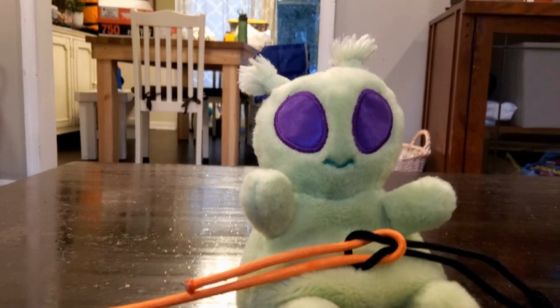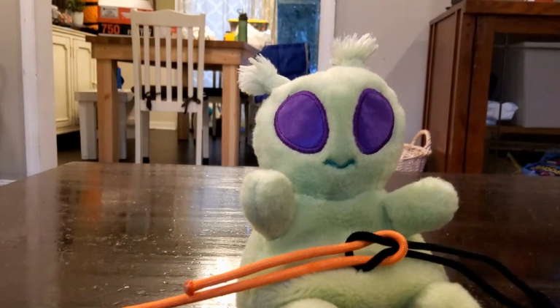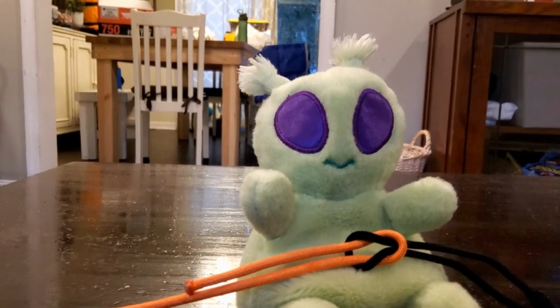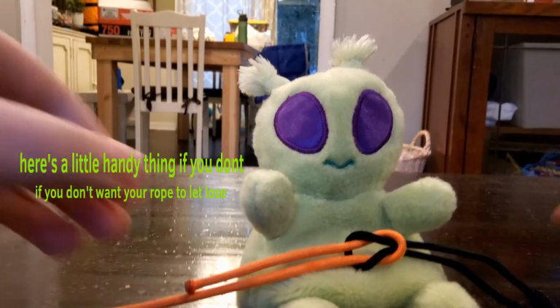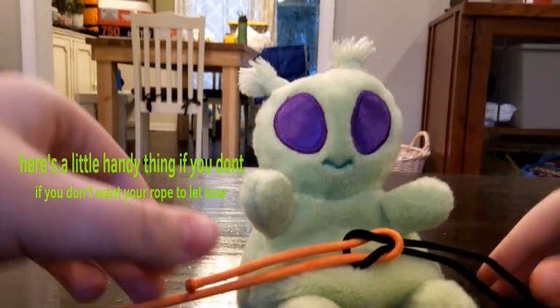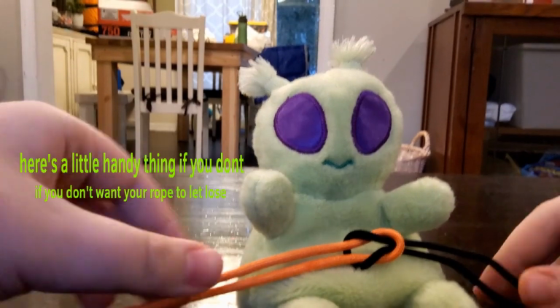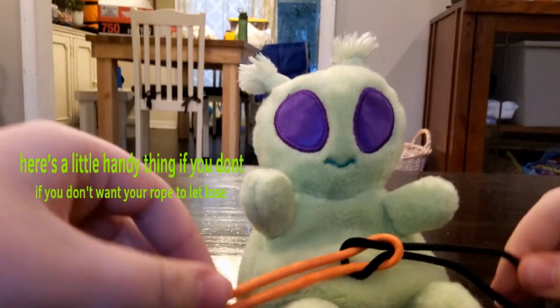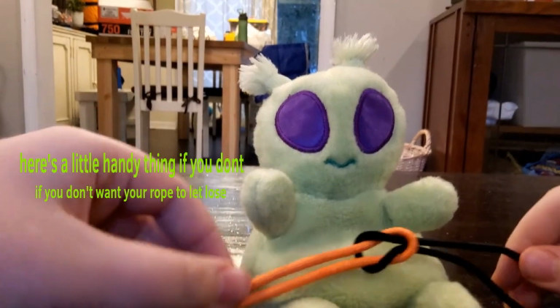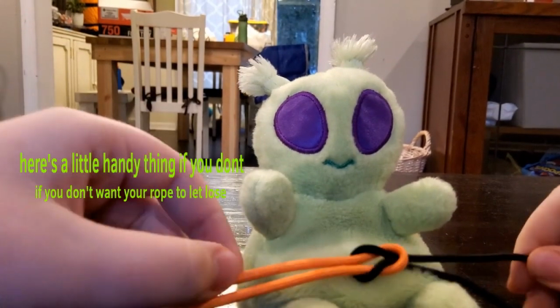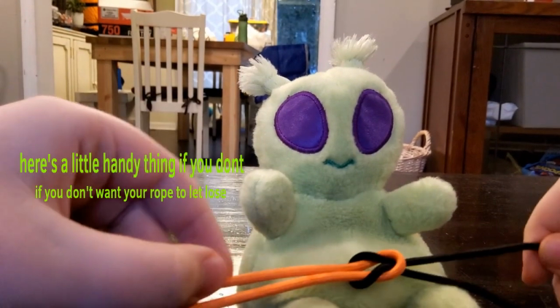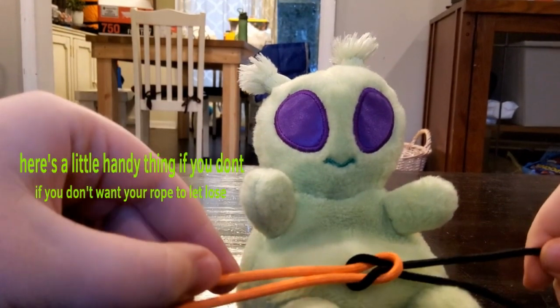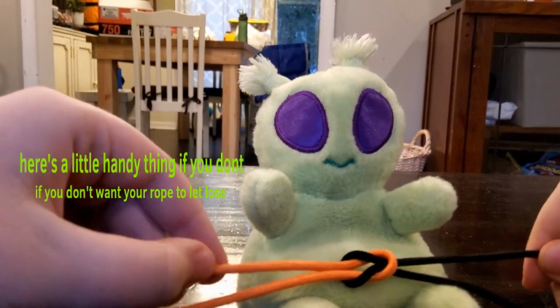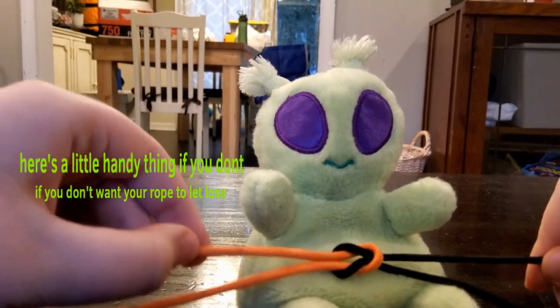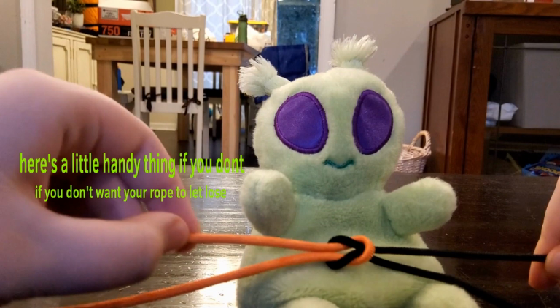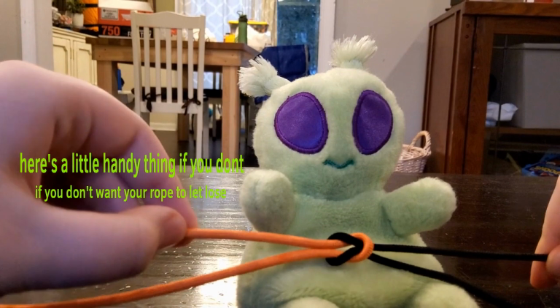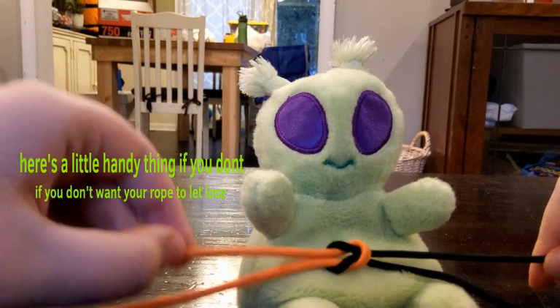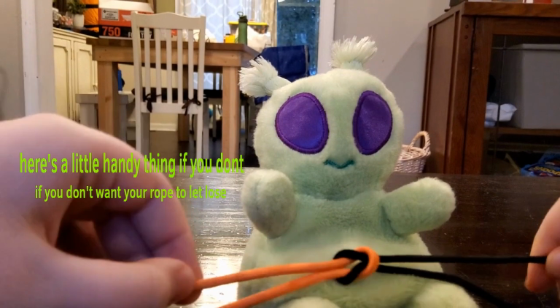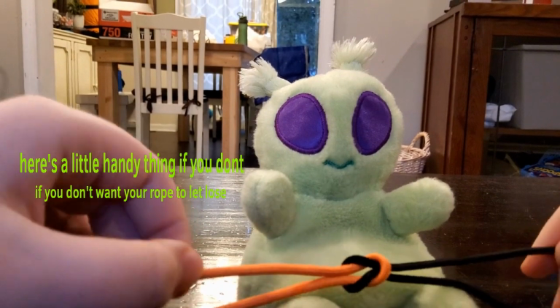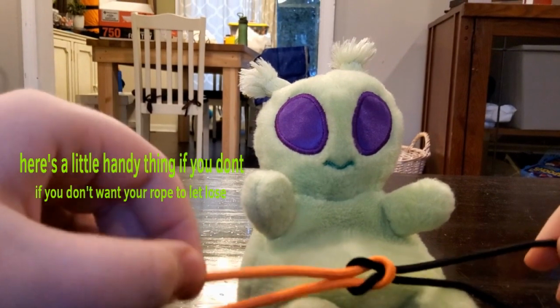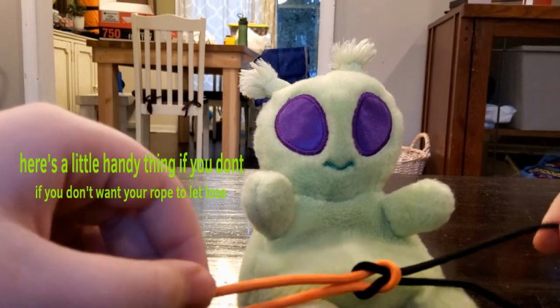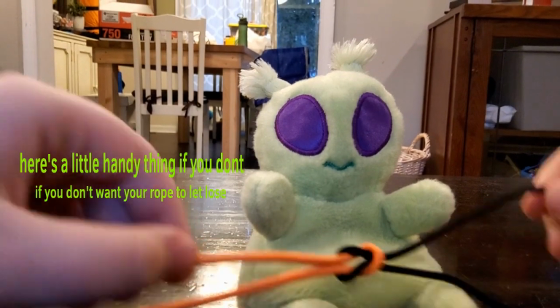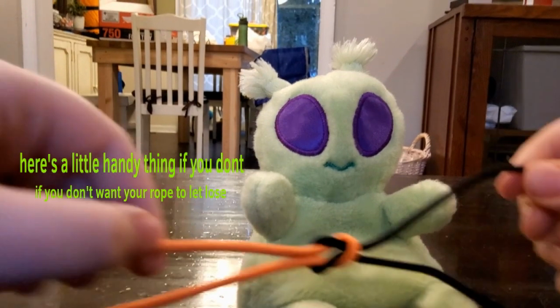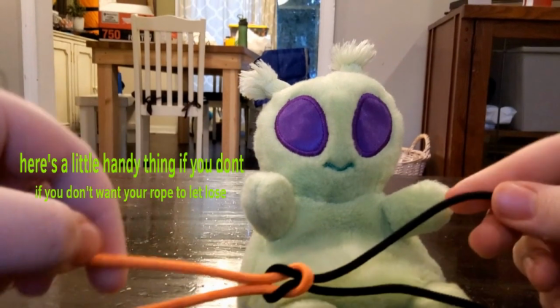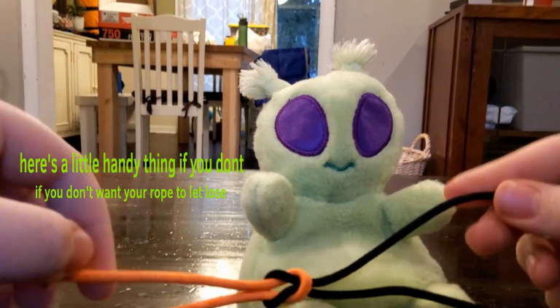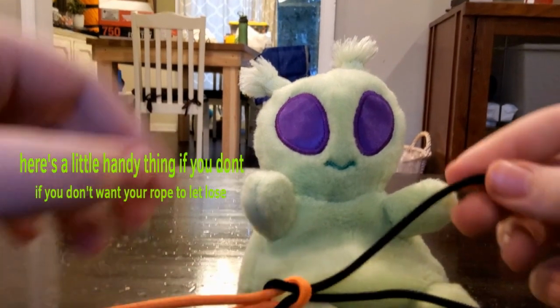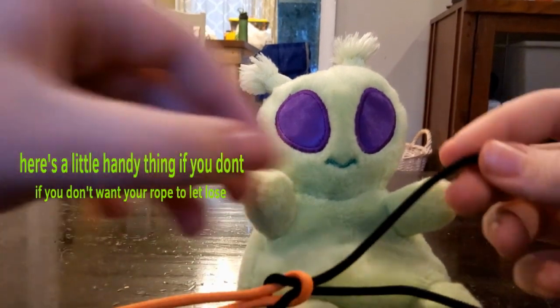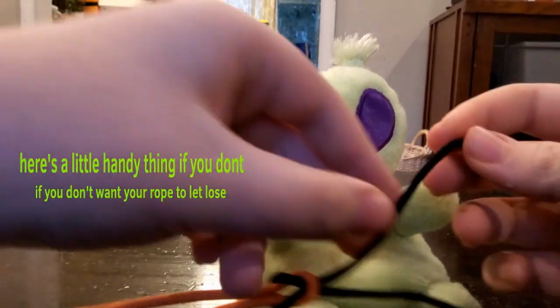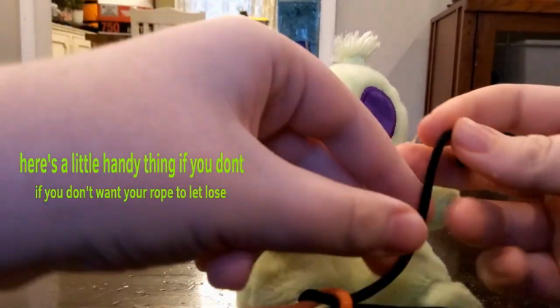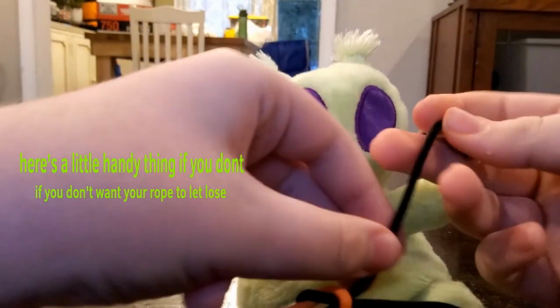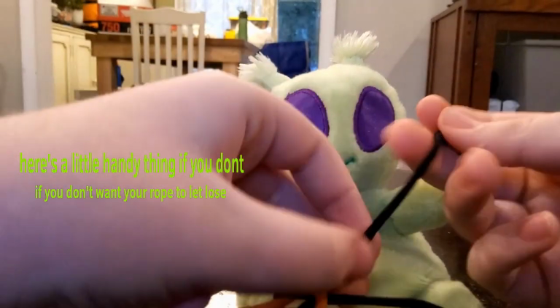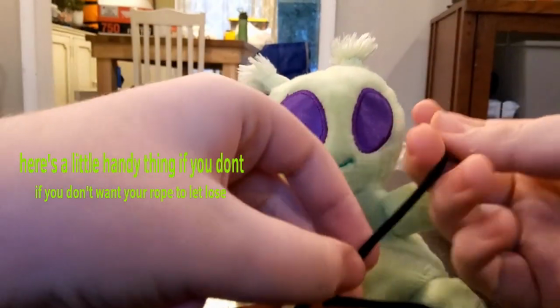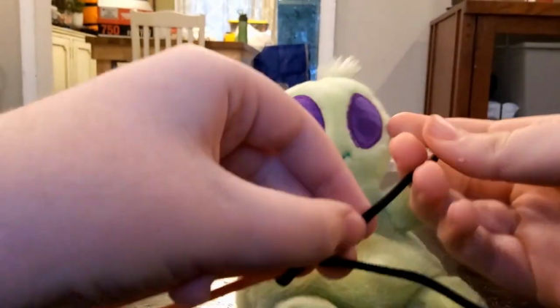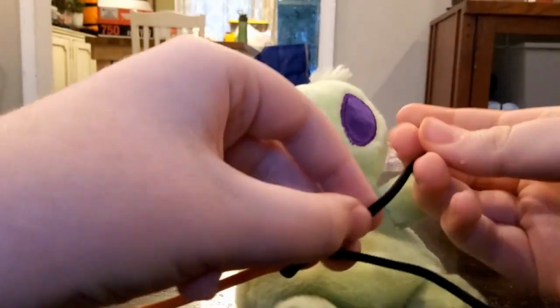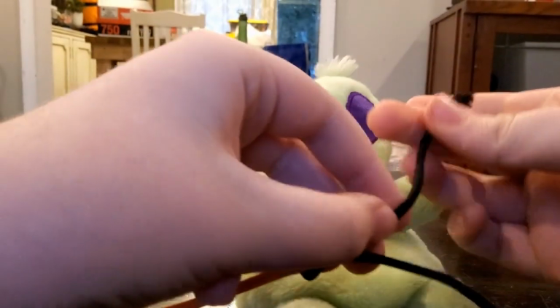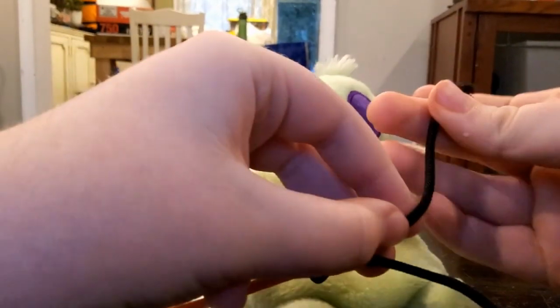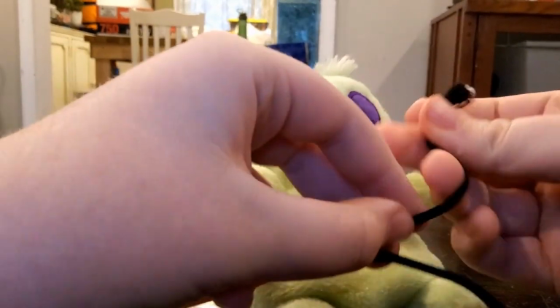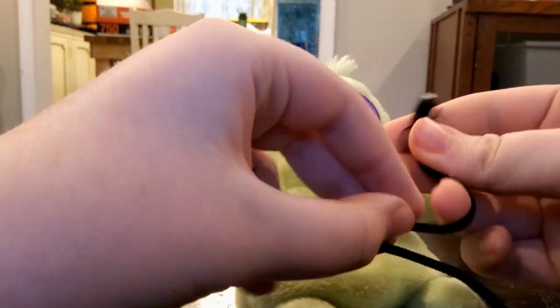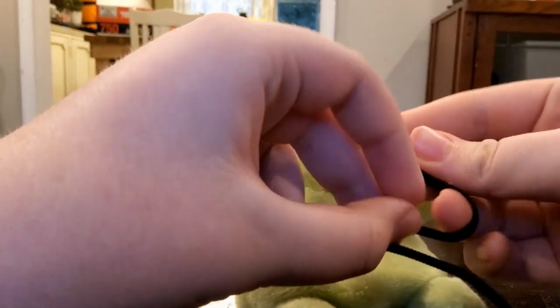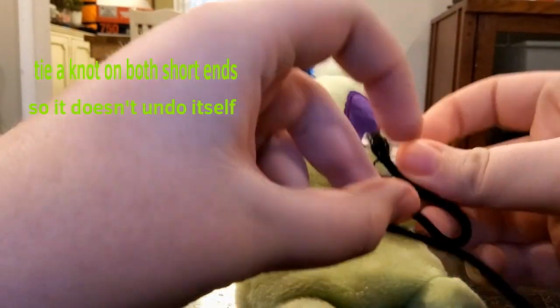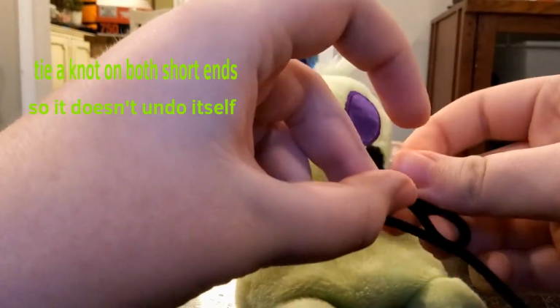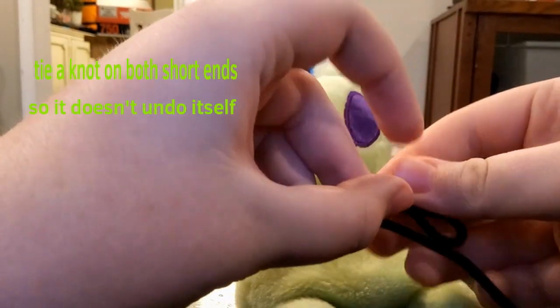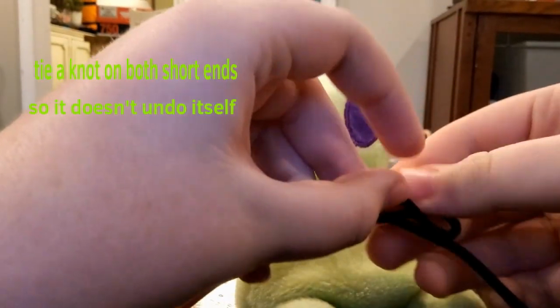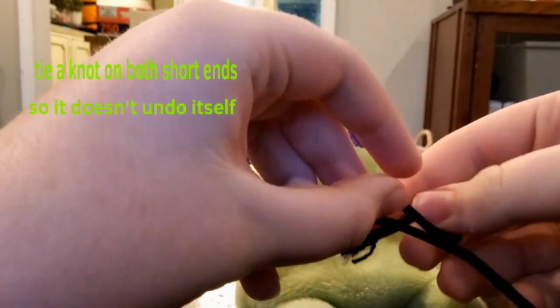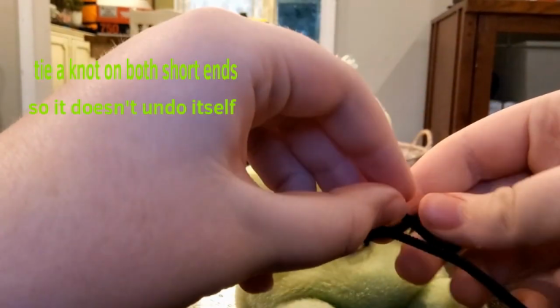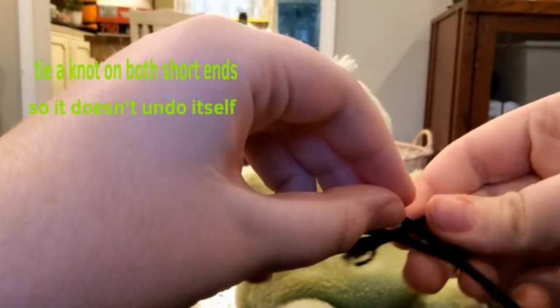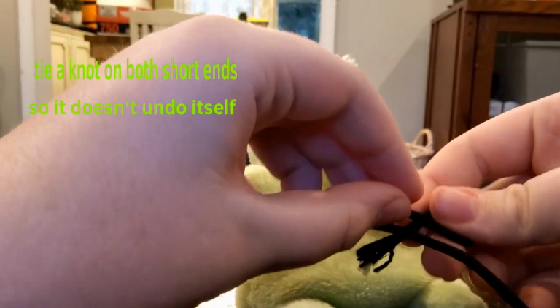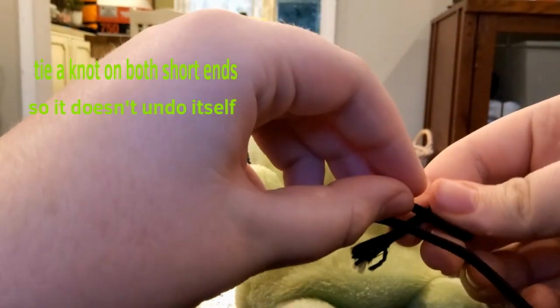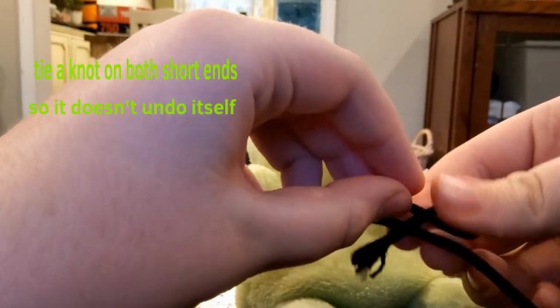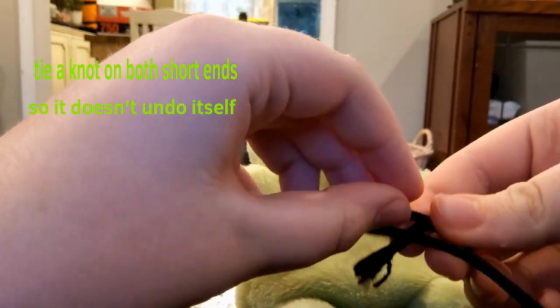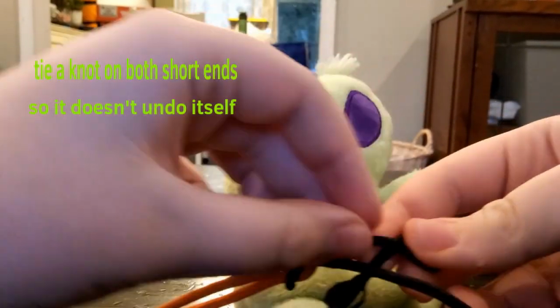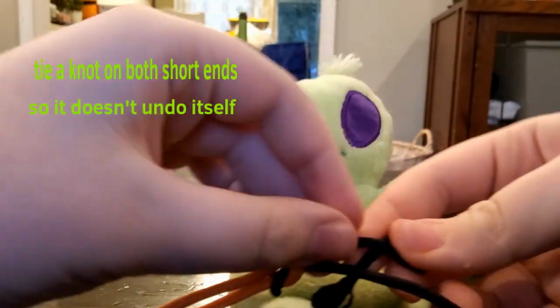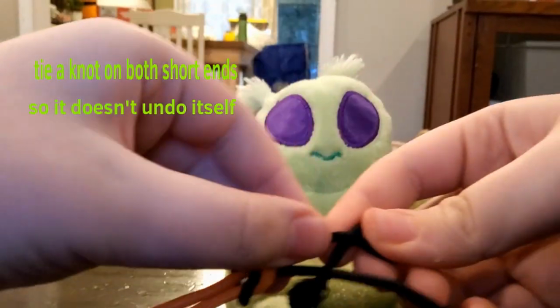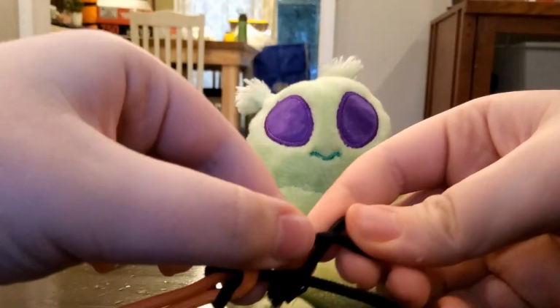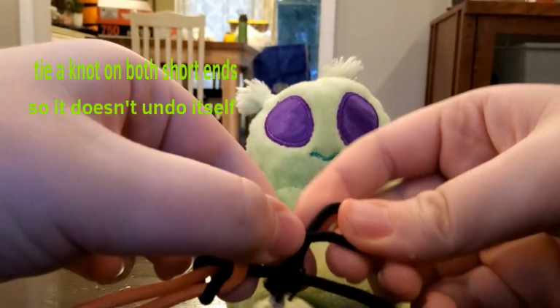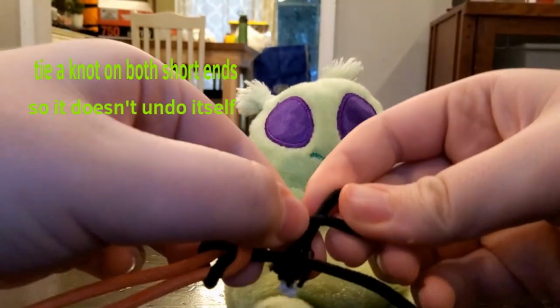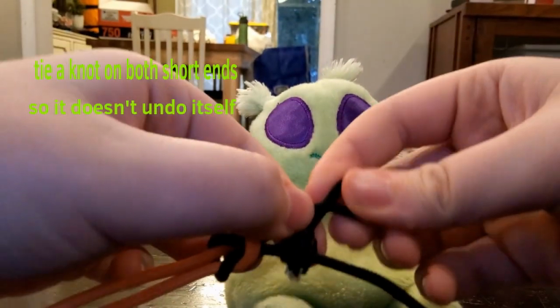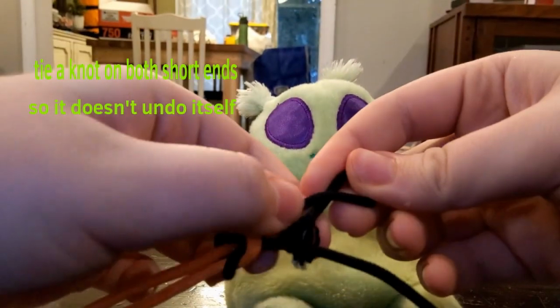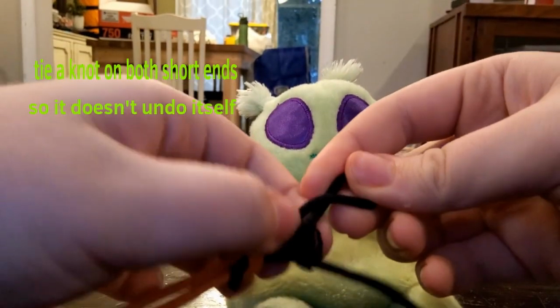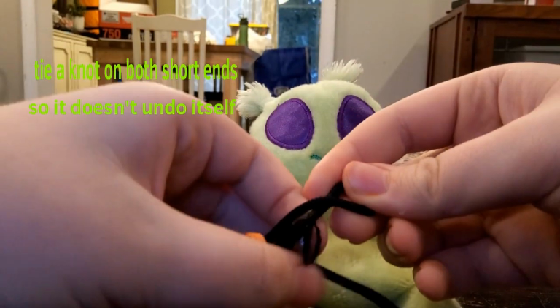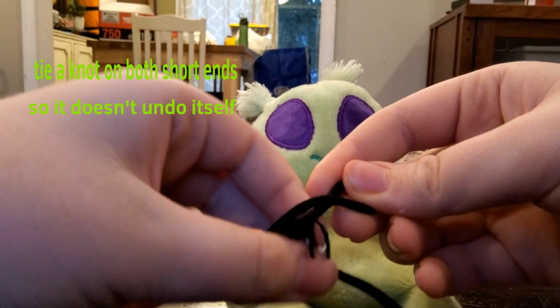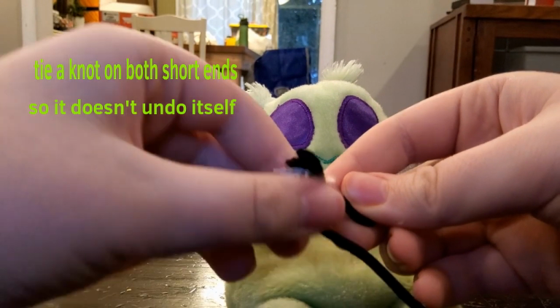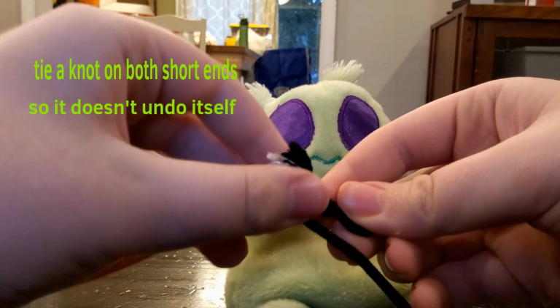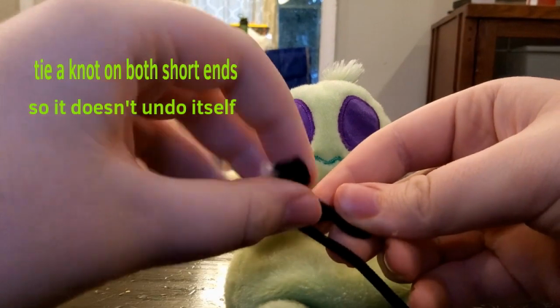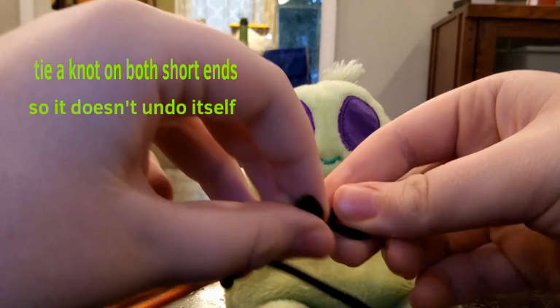Now, here's a little handy thing if you don't want it to let loose: you tie a knot on the short end so it doesn't undo itself.